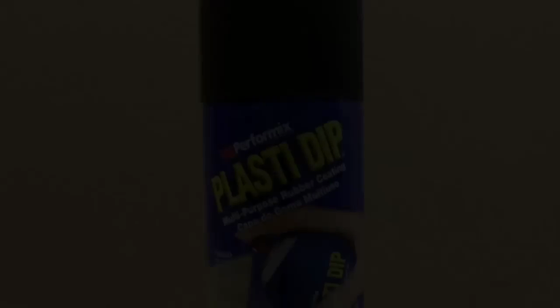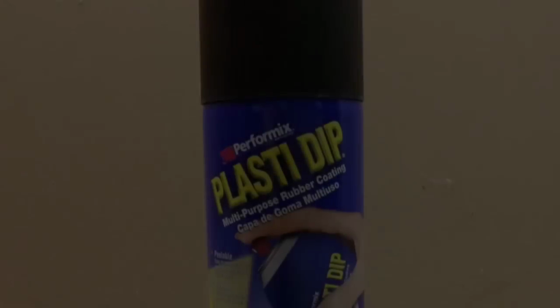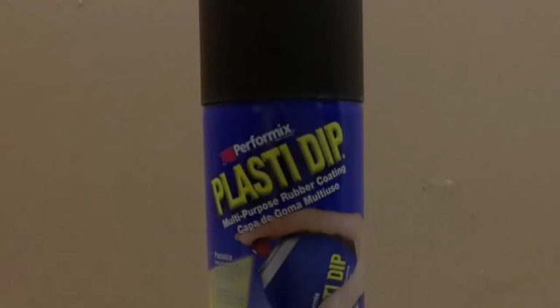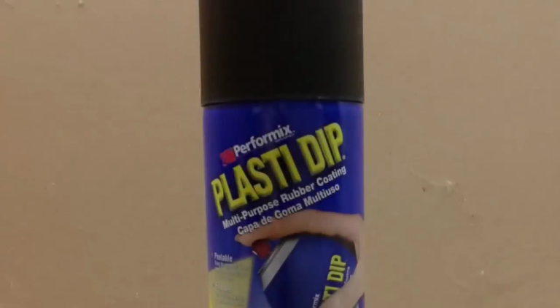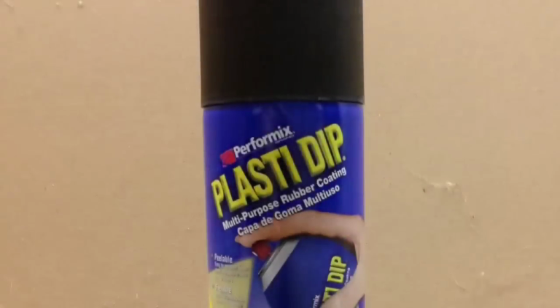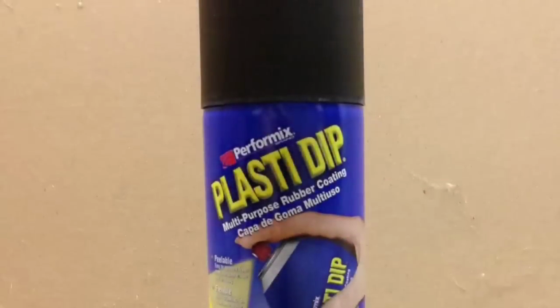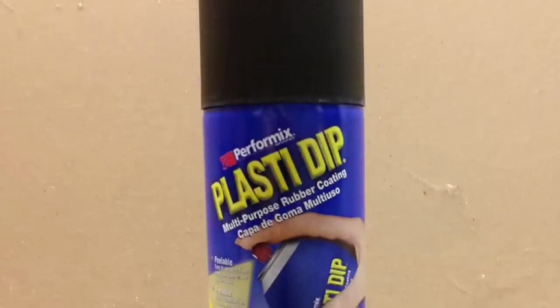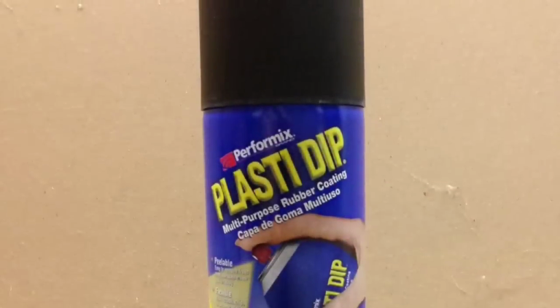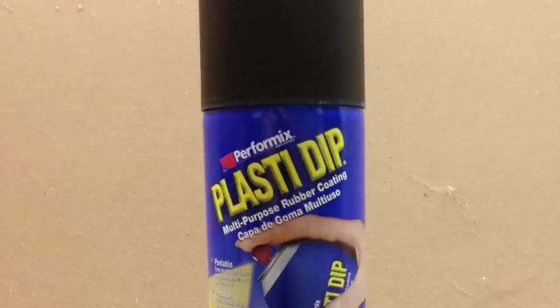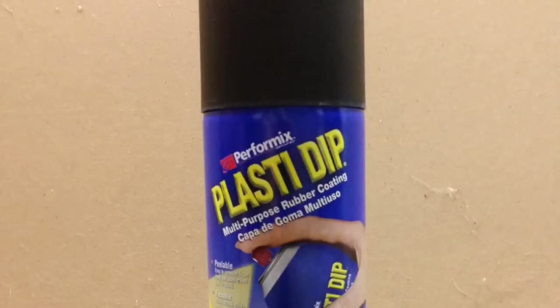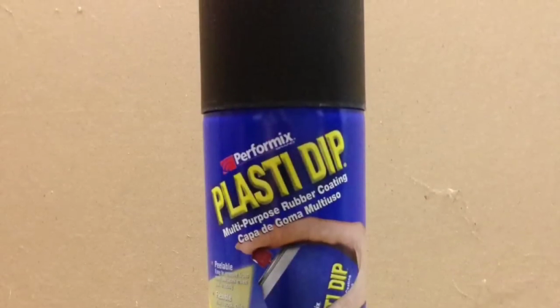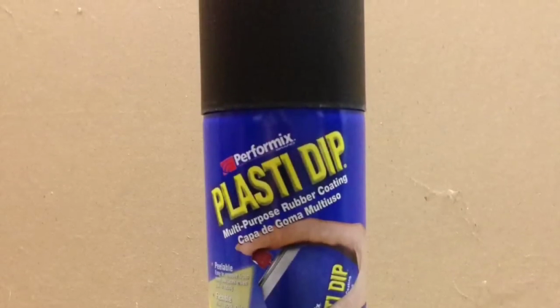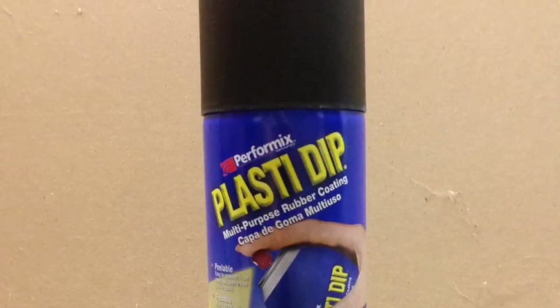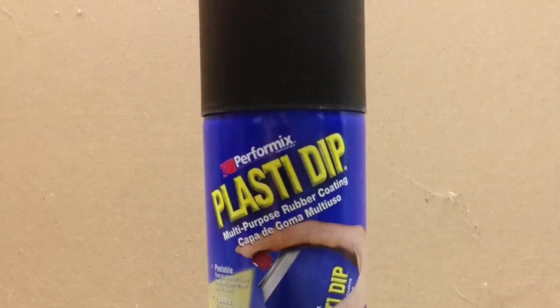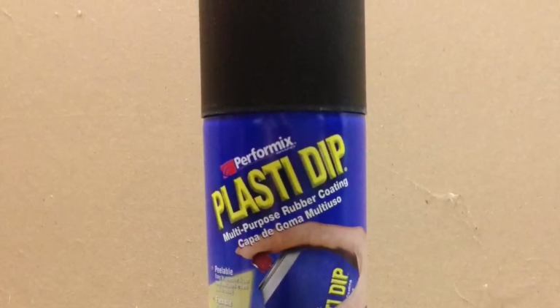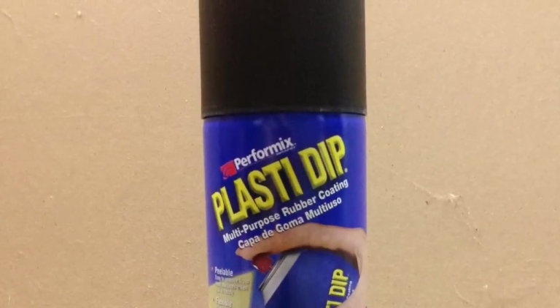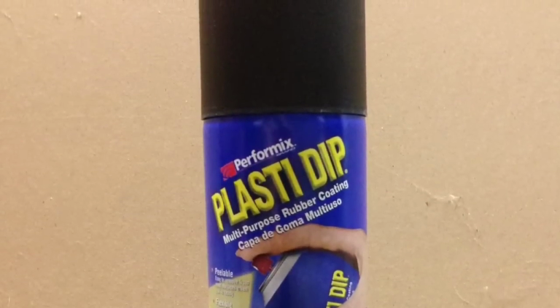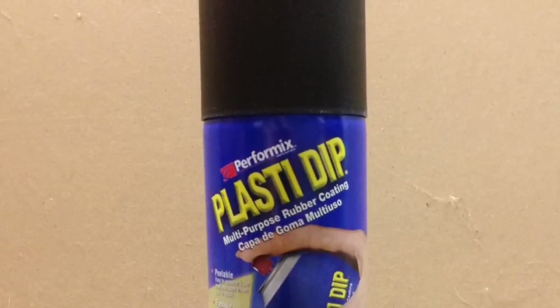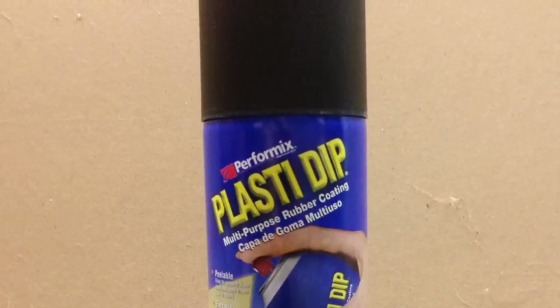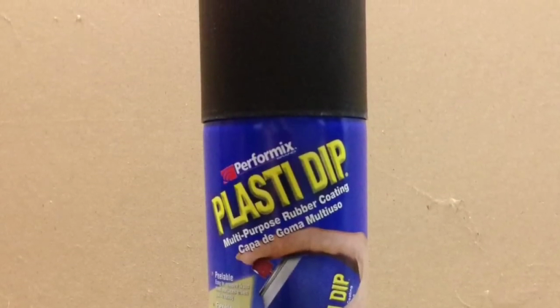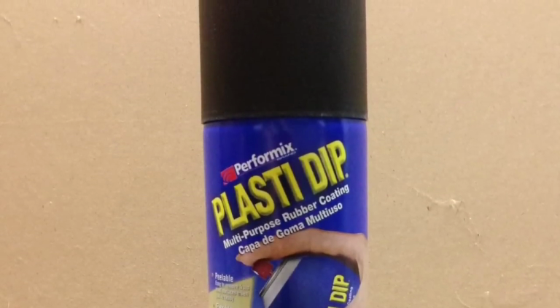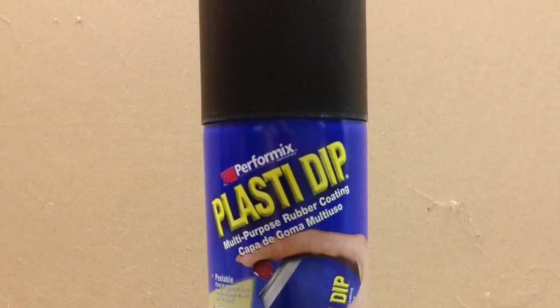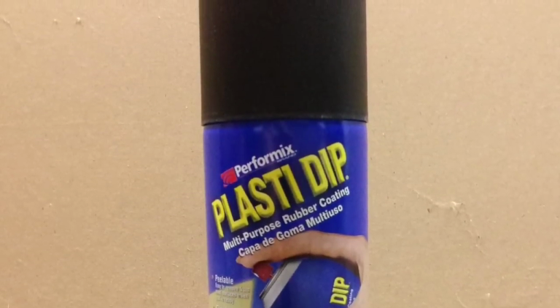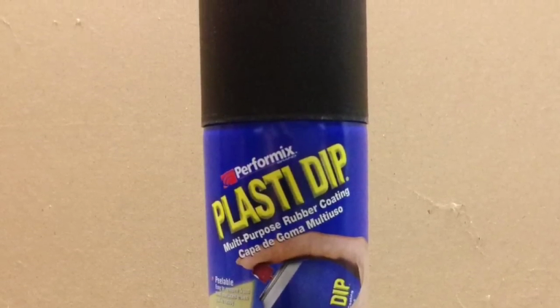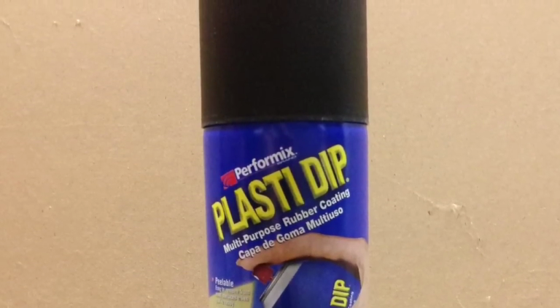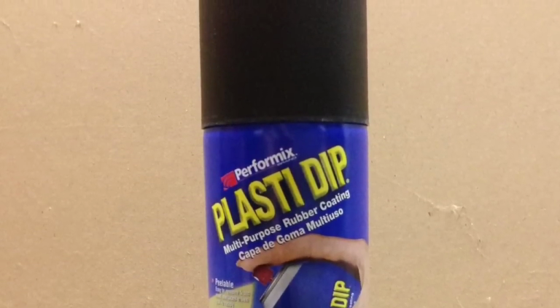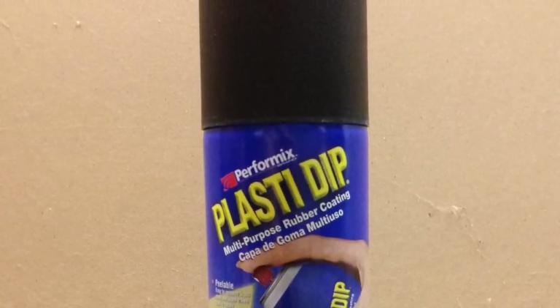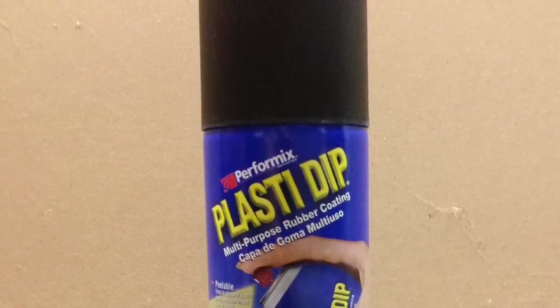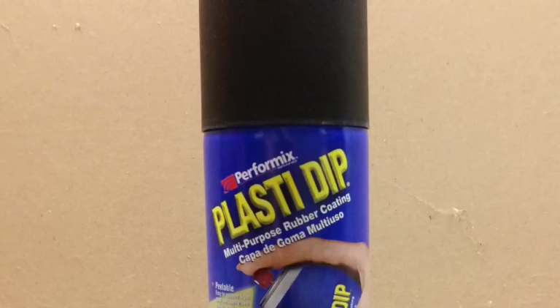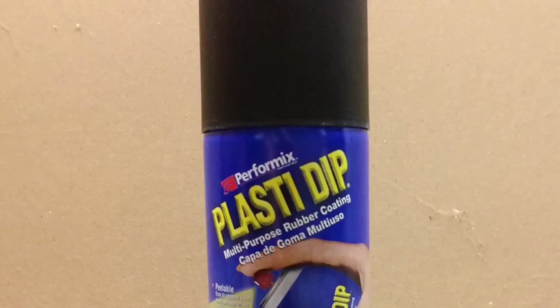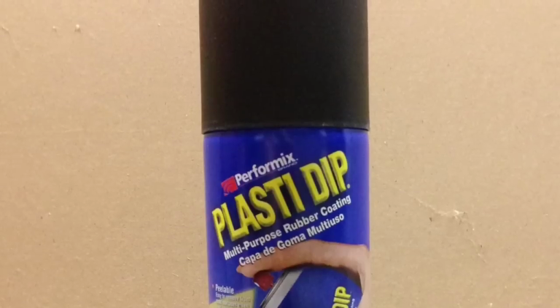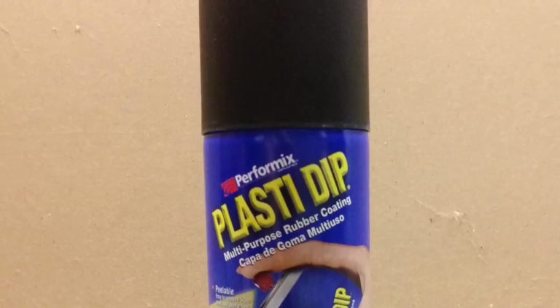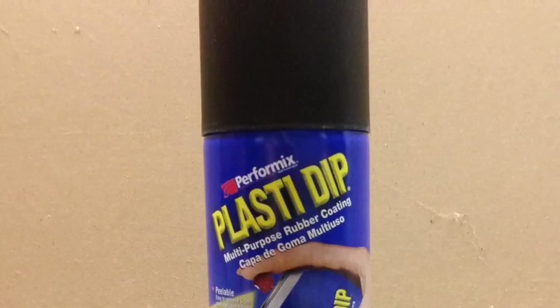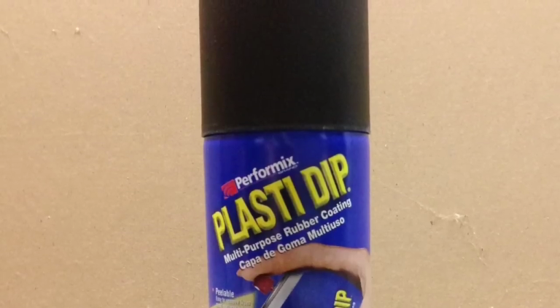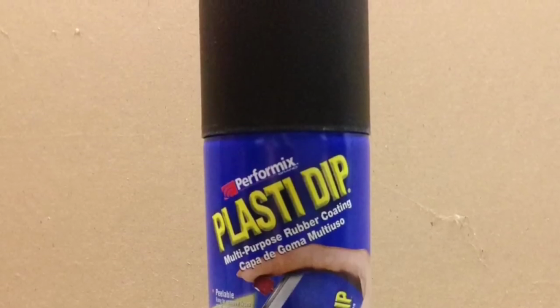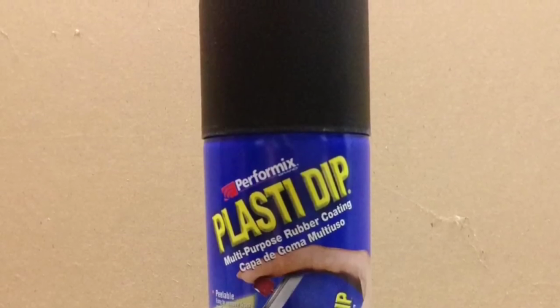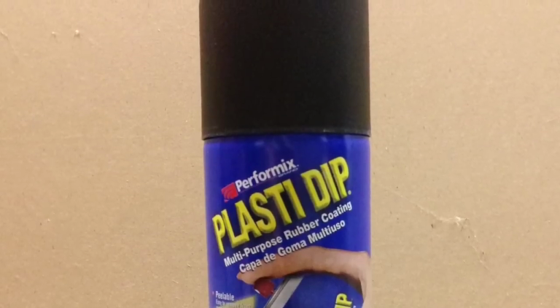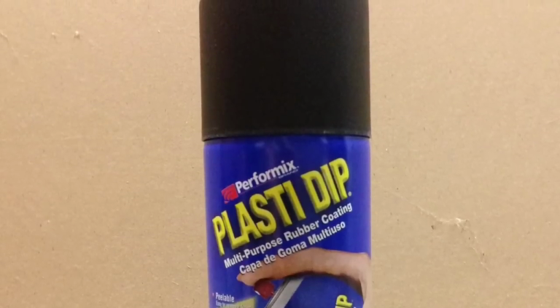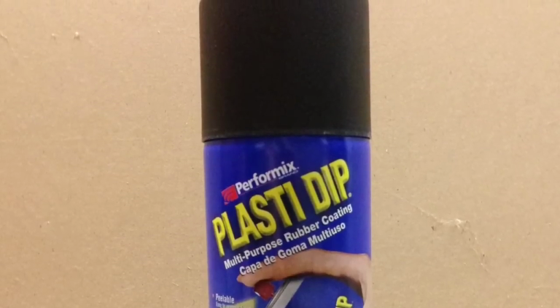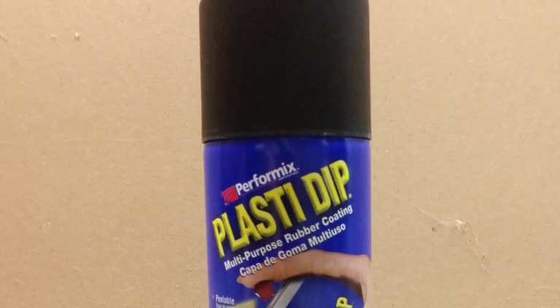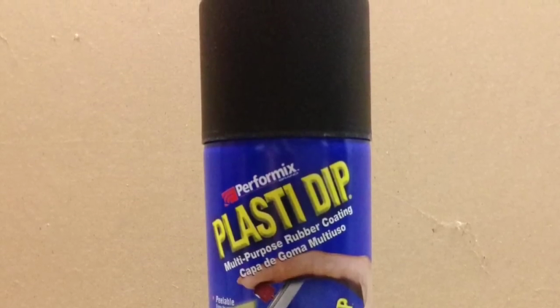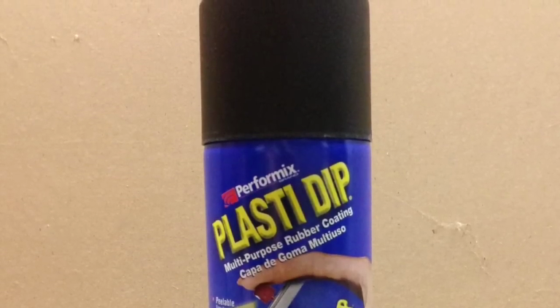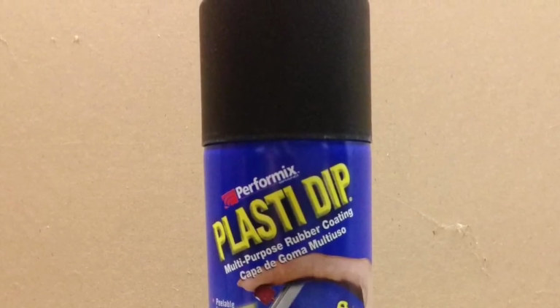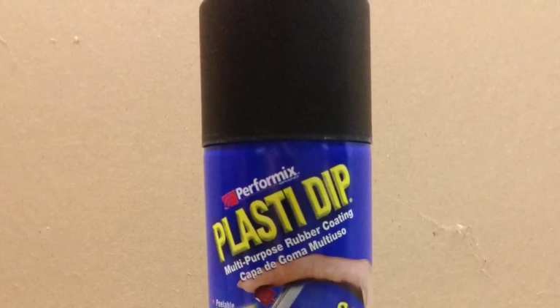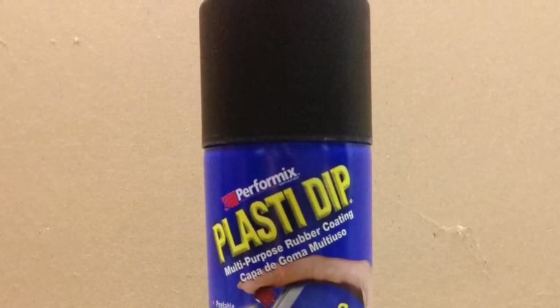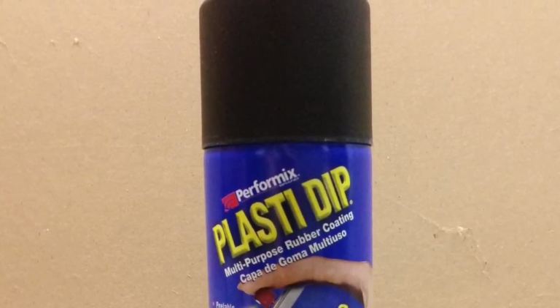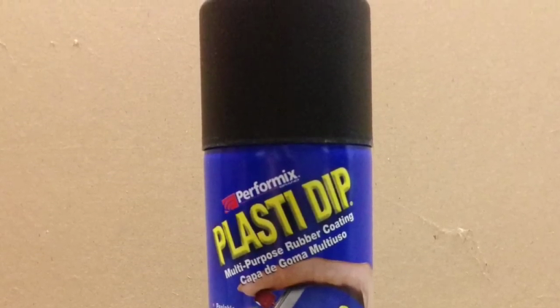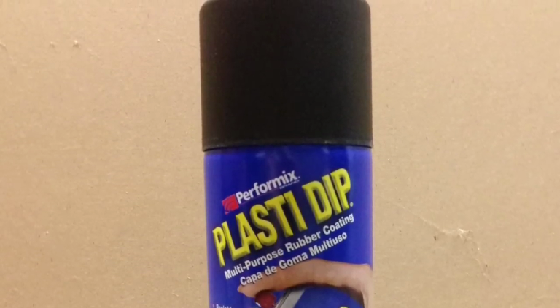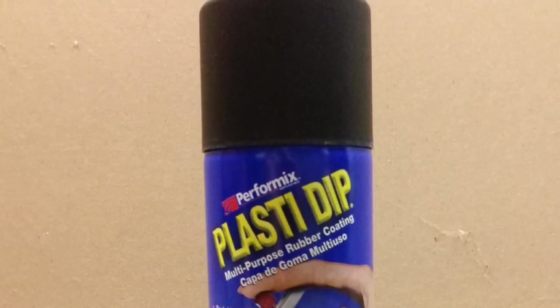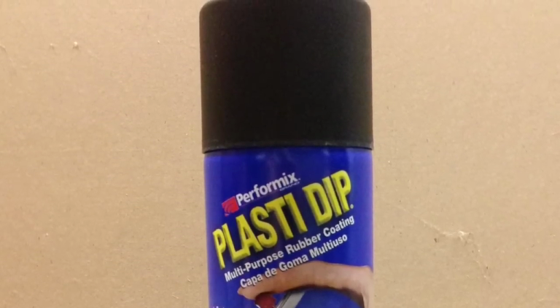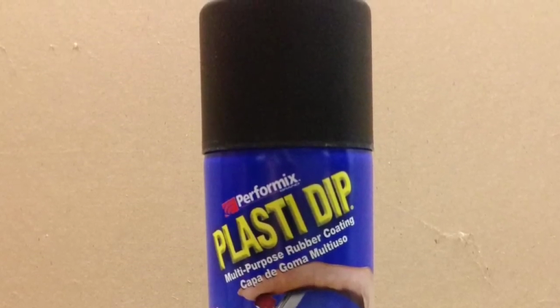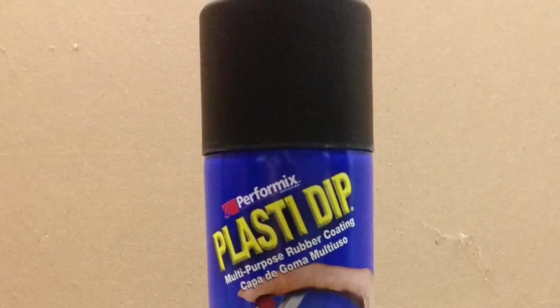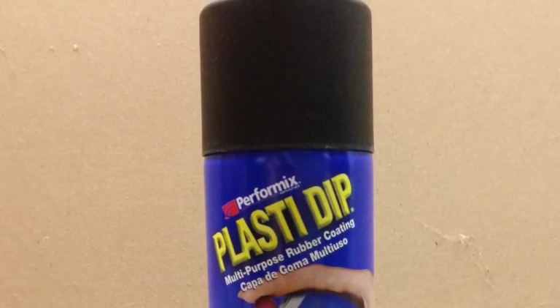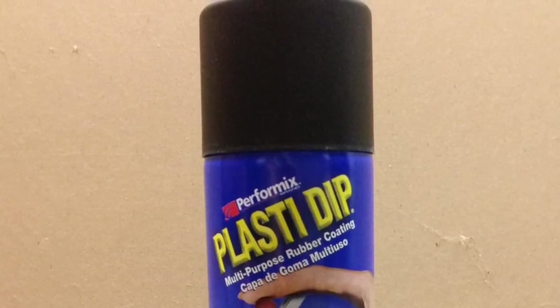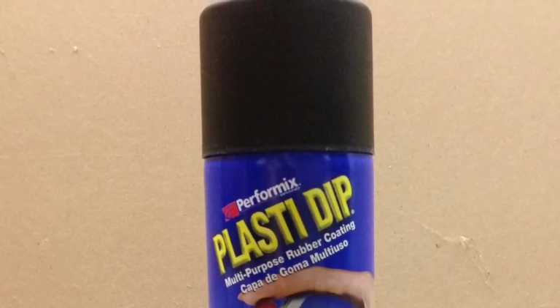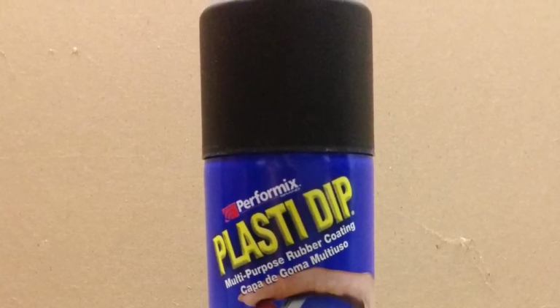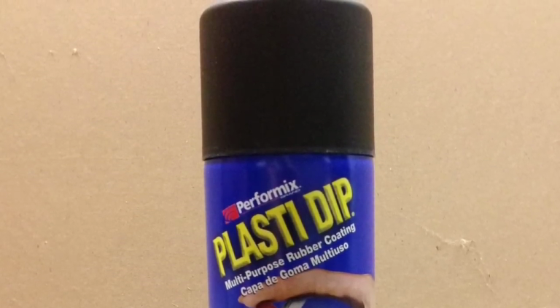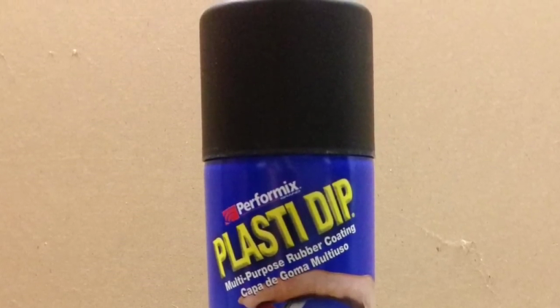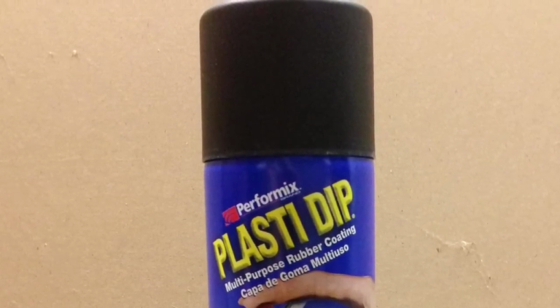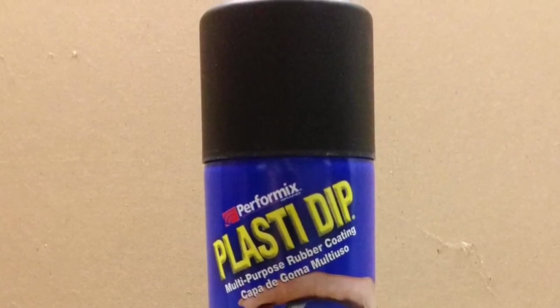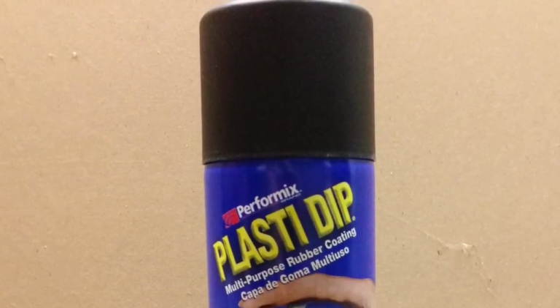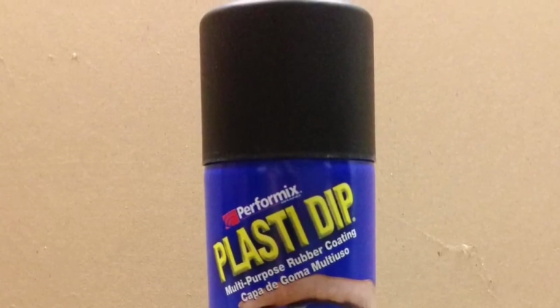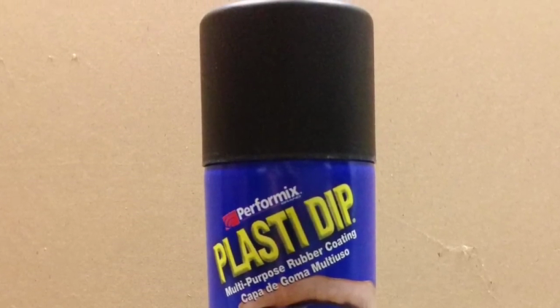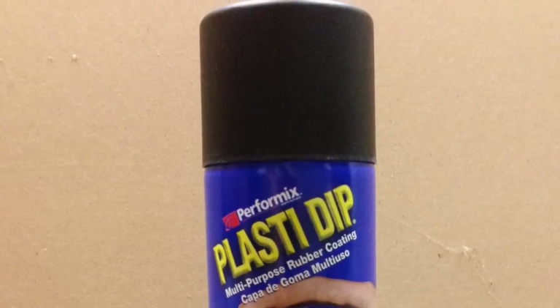Hello, this is HowToBob, and in this video I'm going to show you how to use Plasti Dip to black out an emblem on your car.